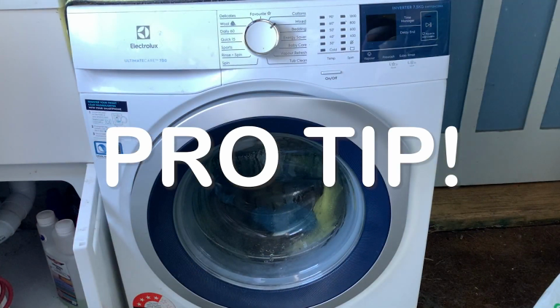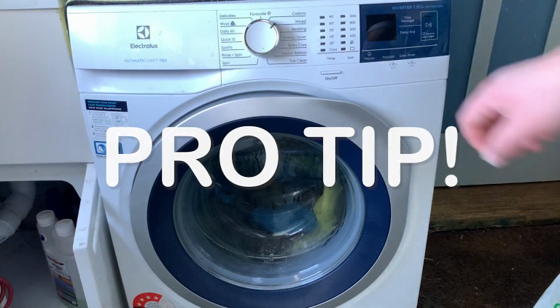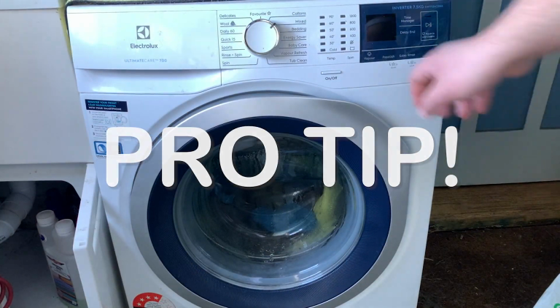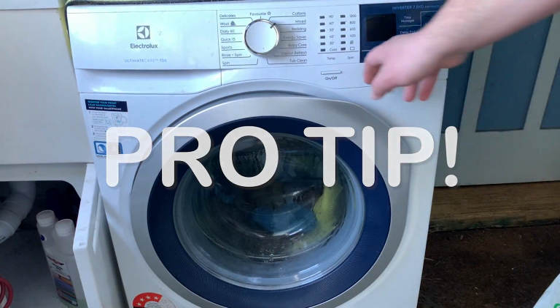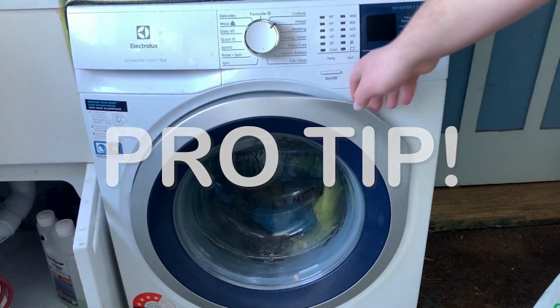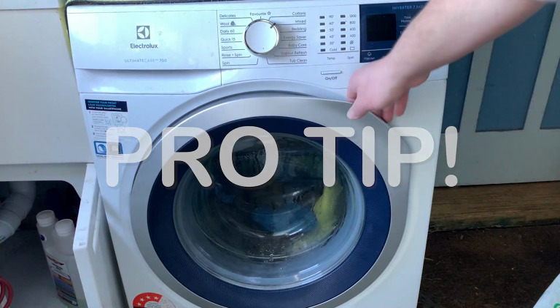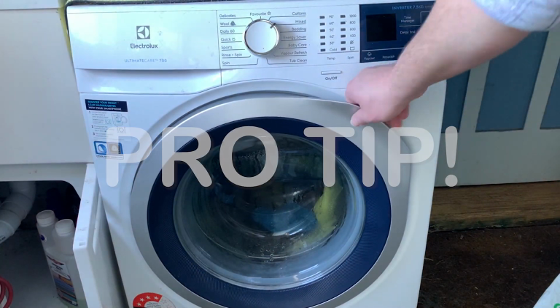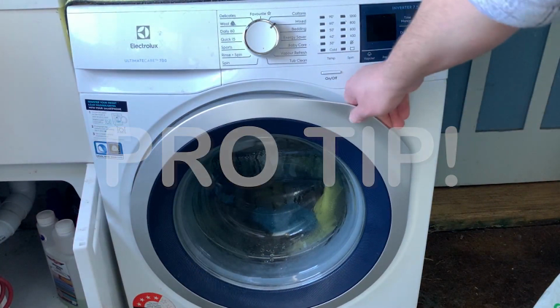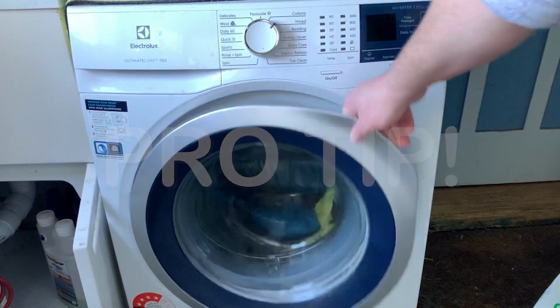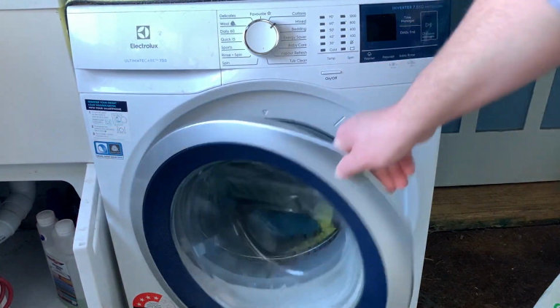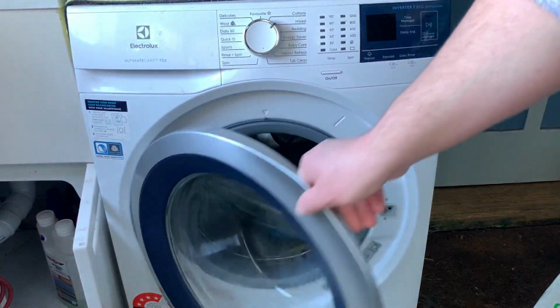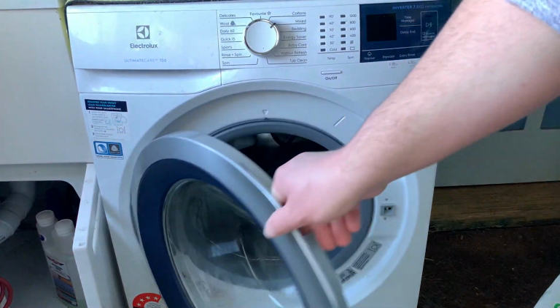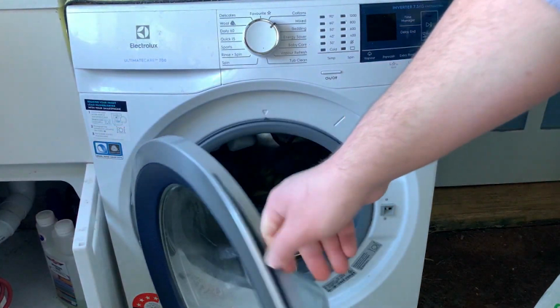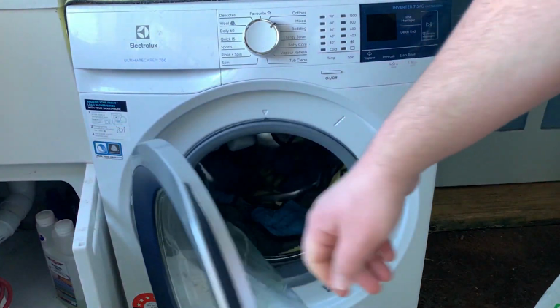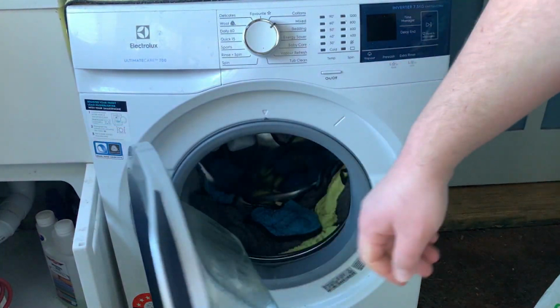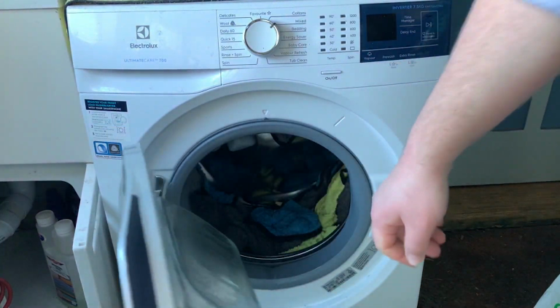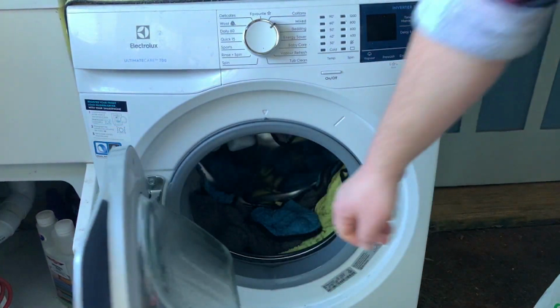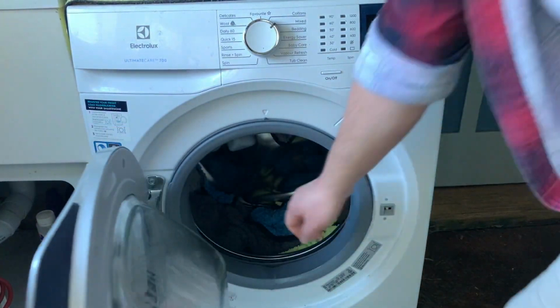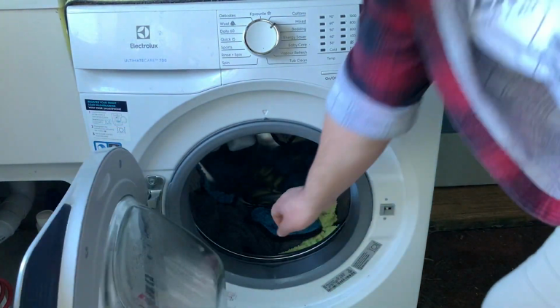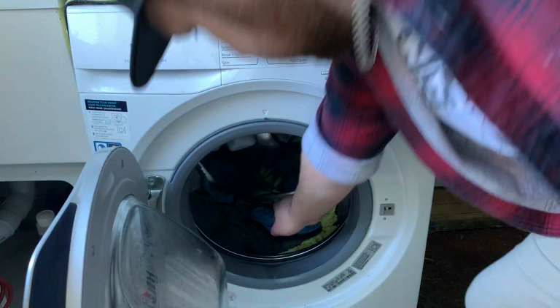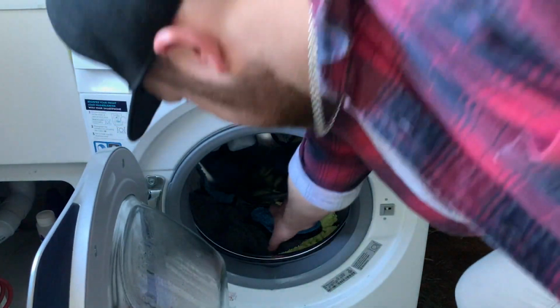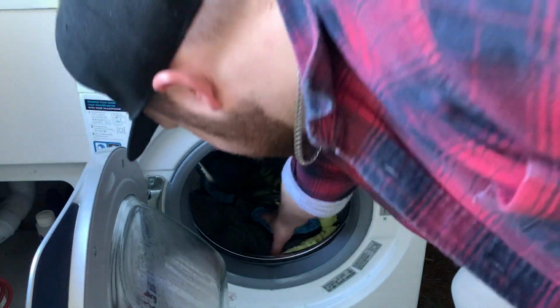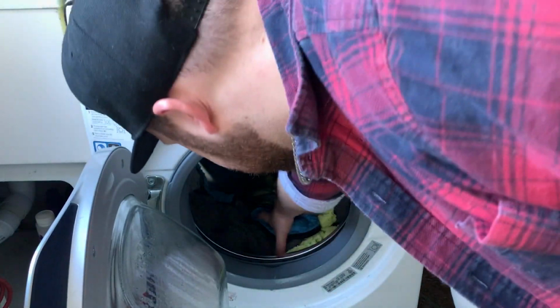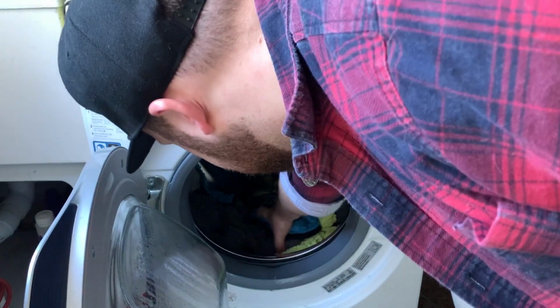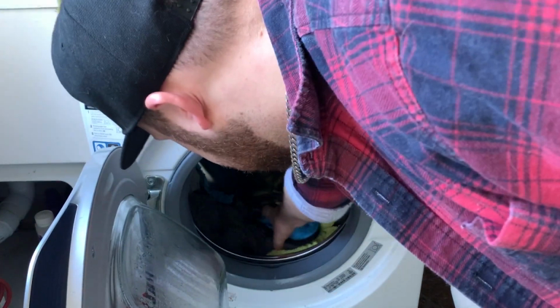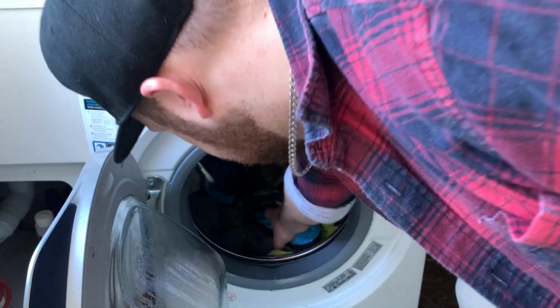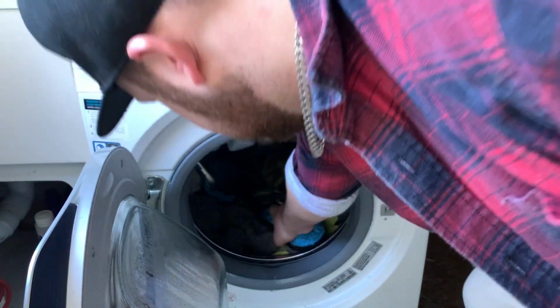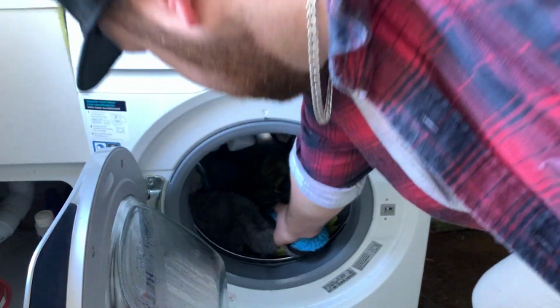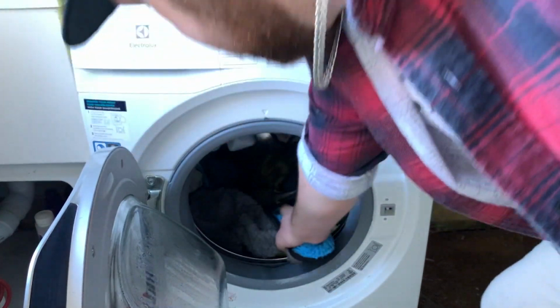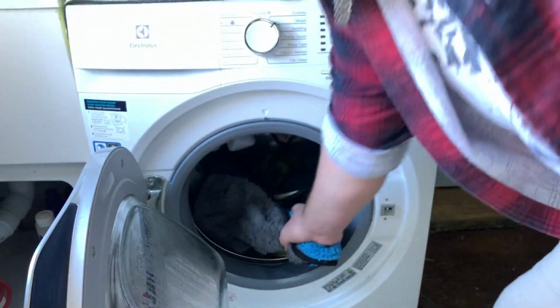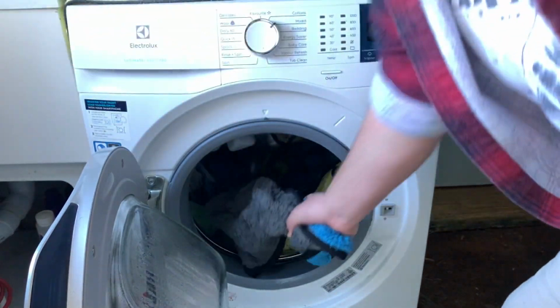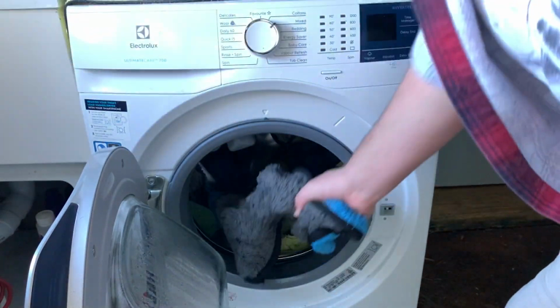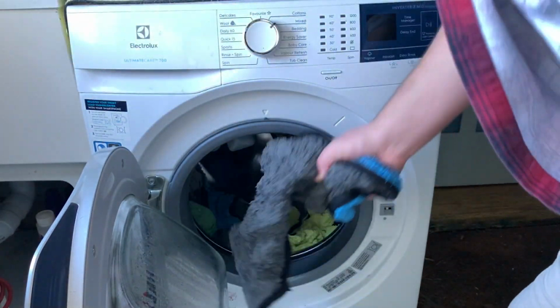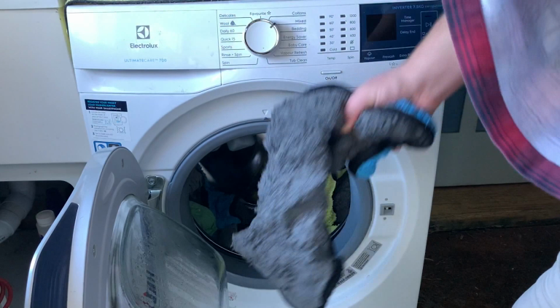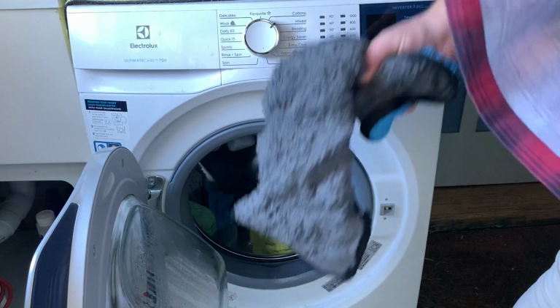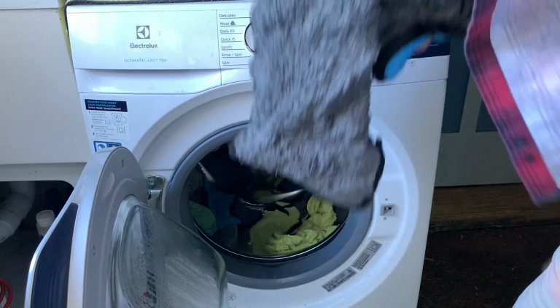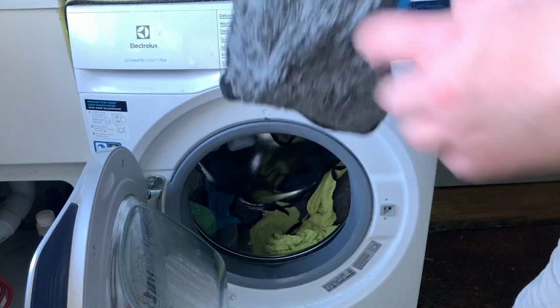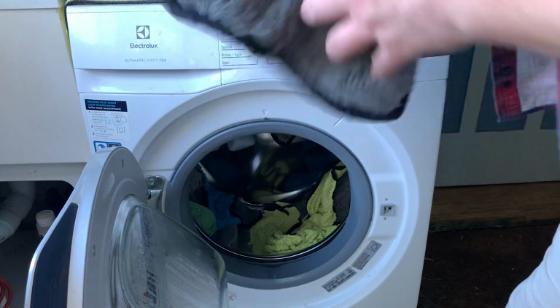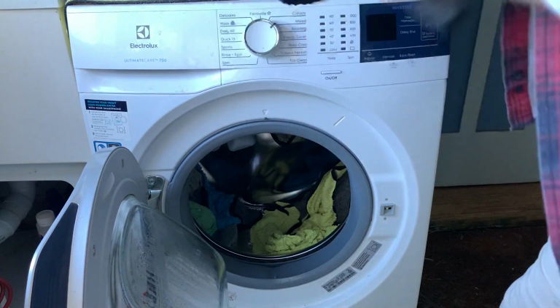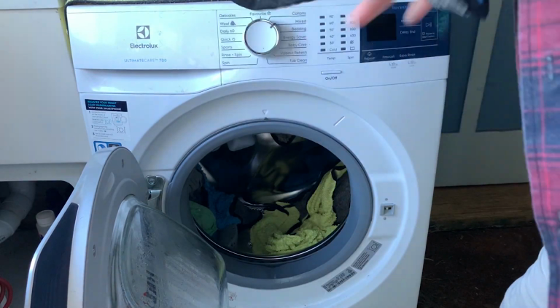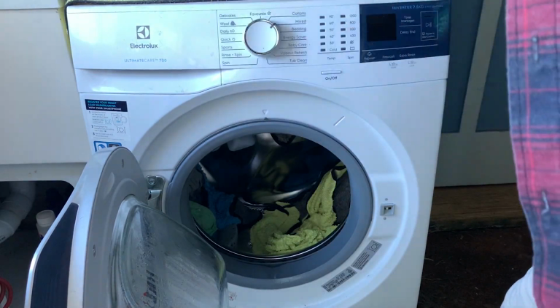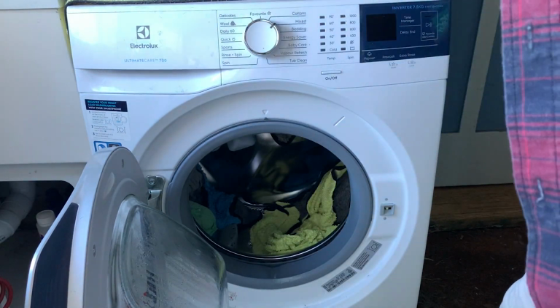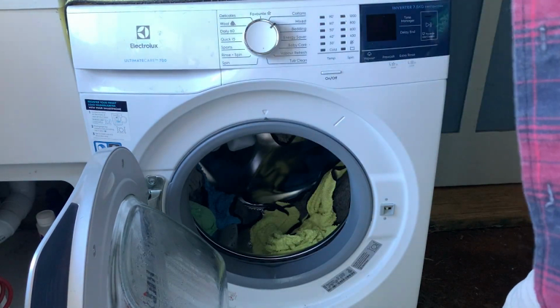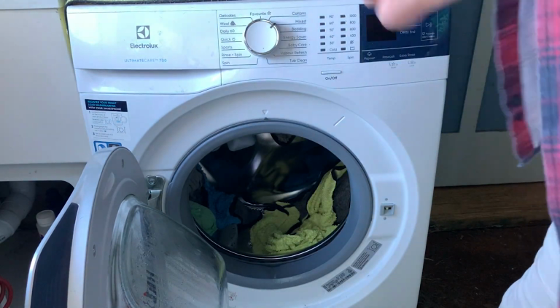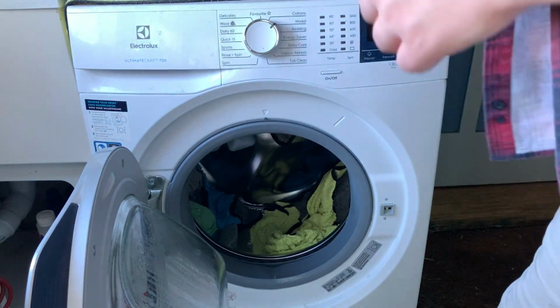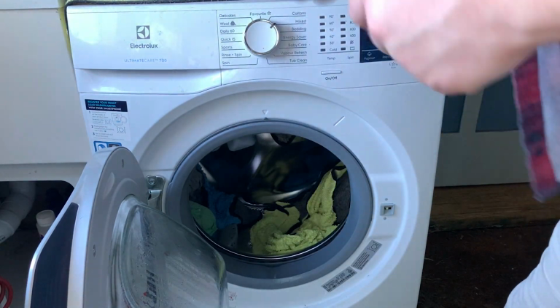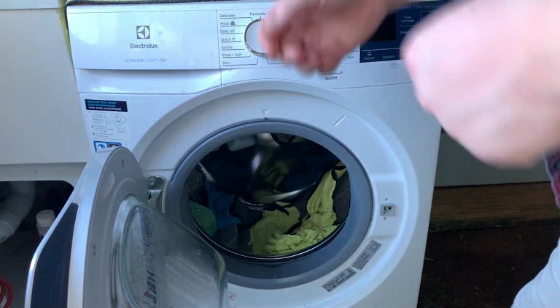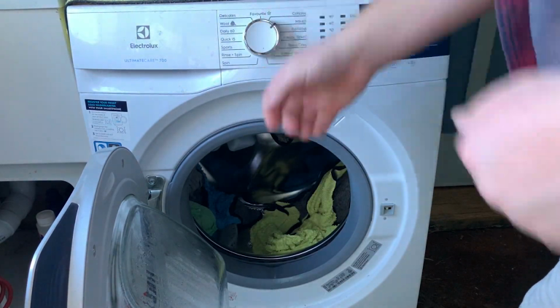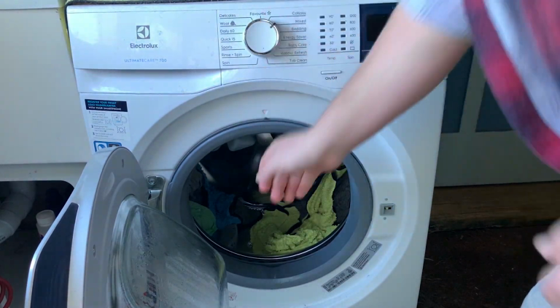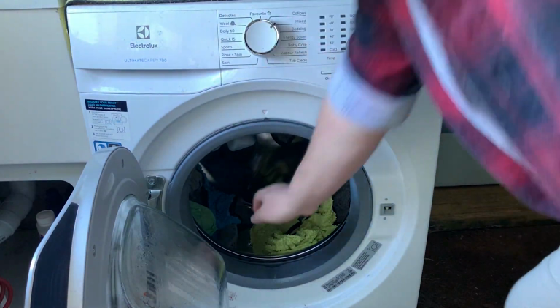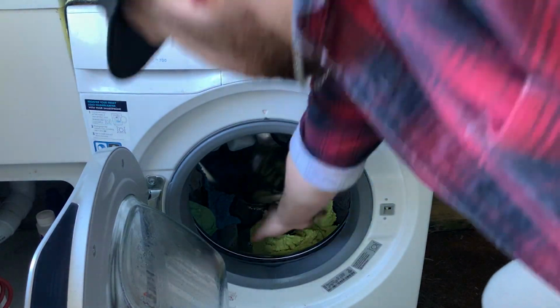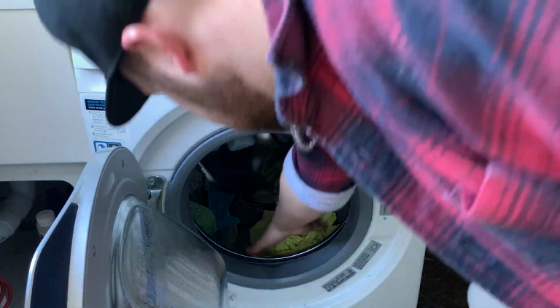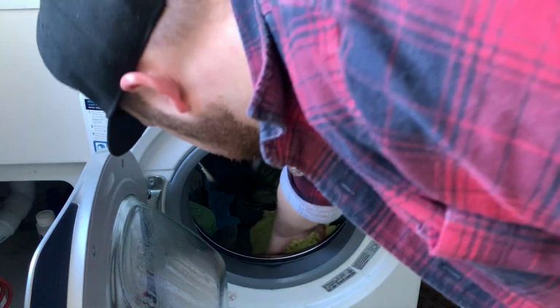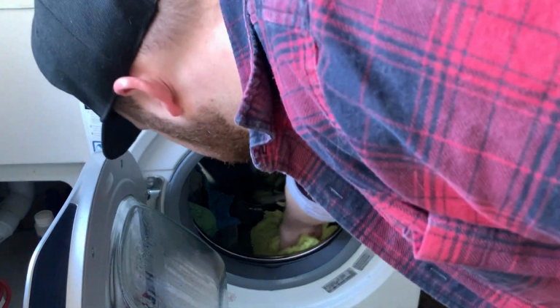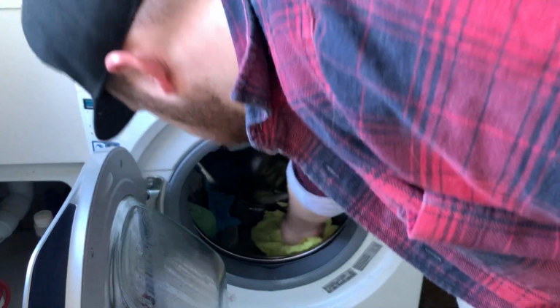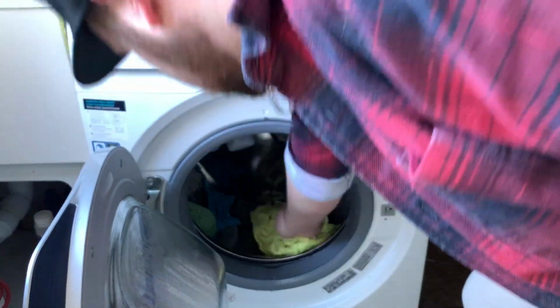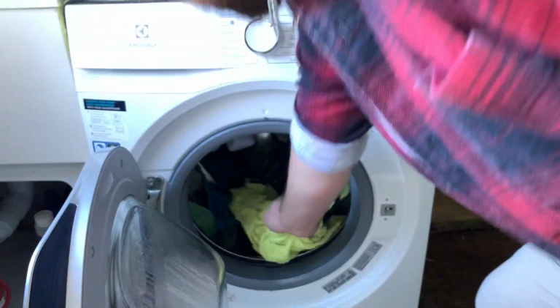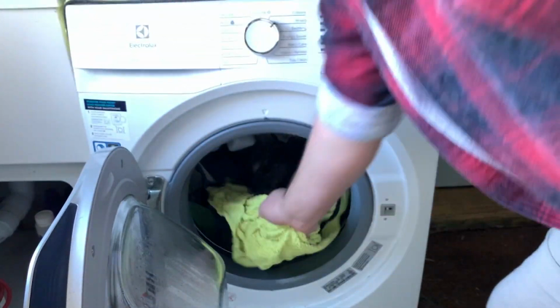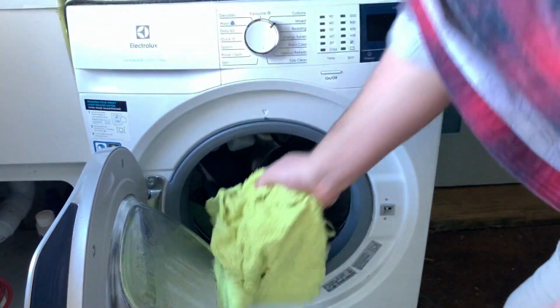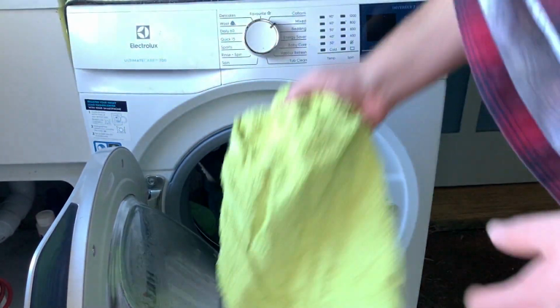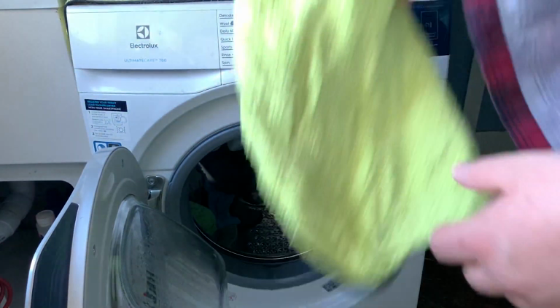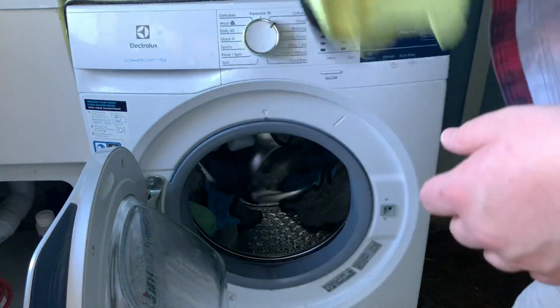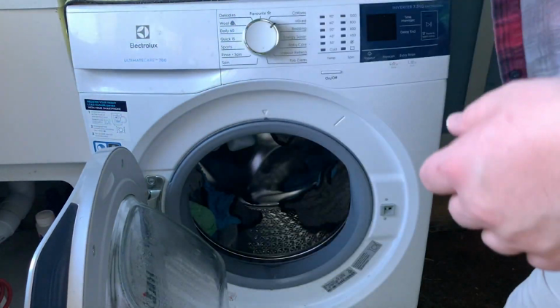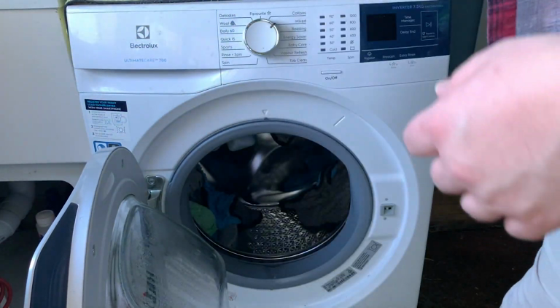Once the towels are washed, it's time to take them out of the washing machine and place them in the dryer.